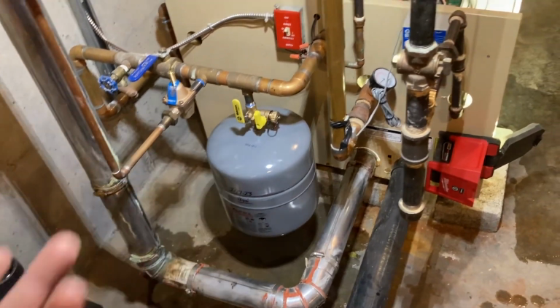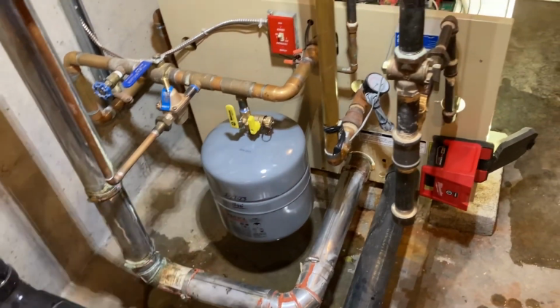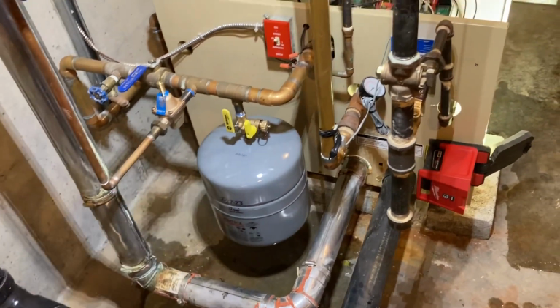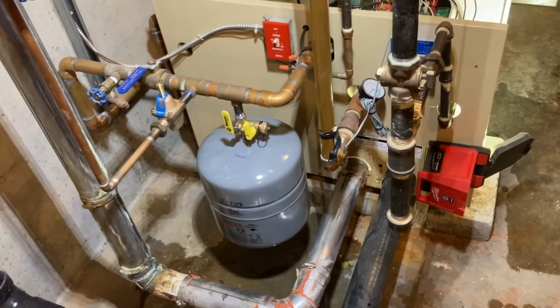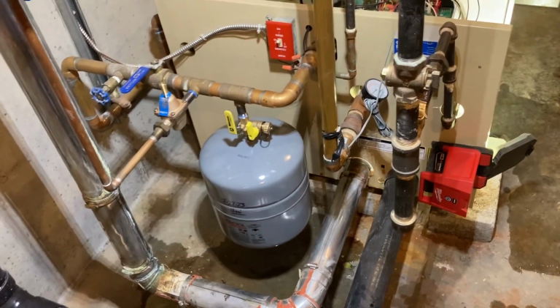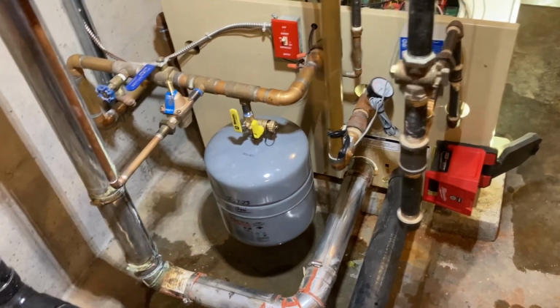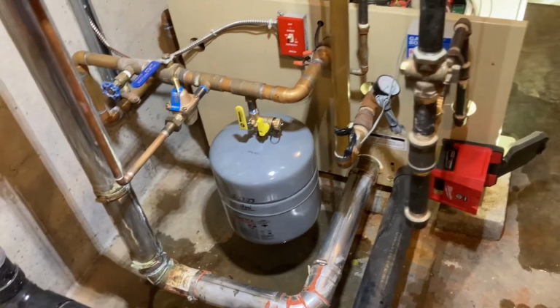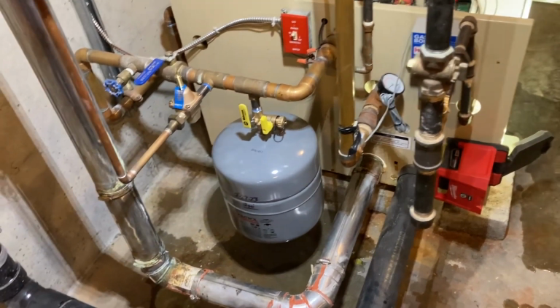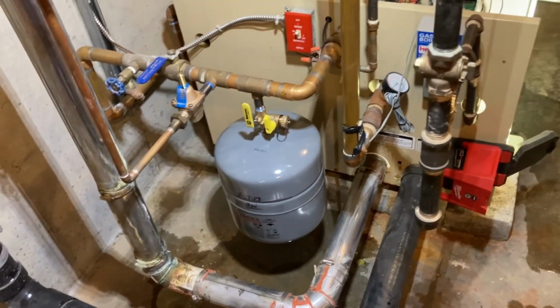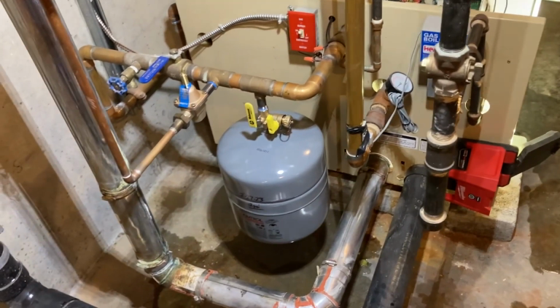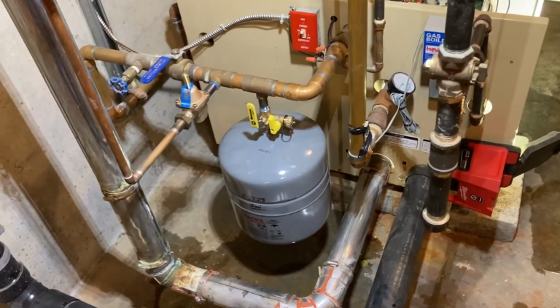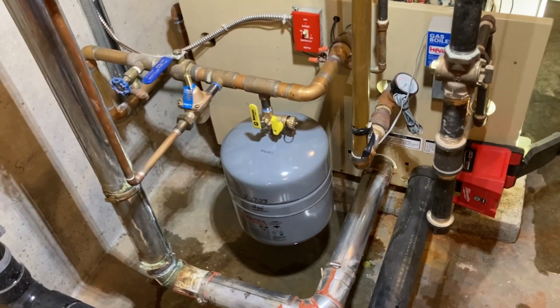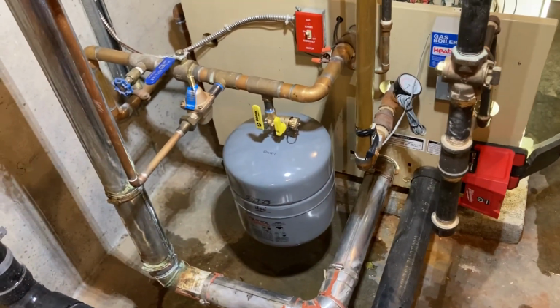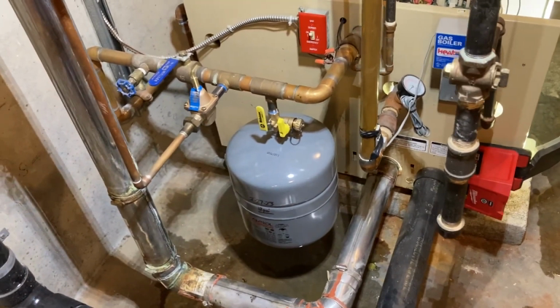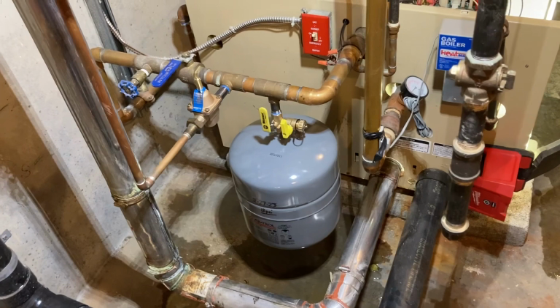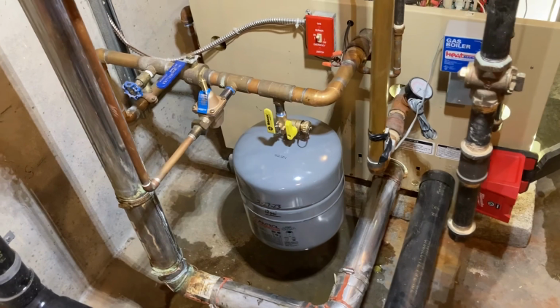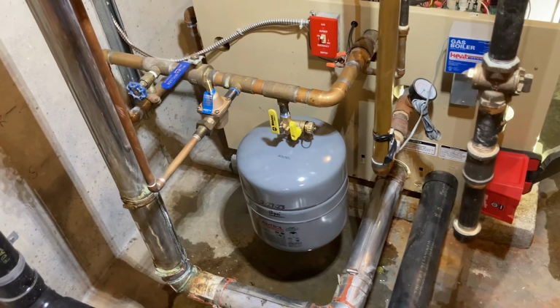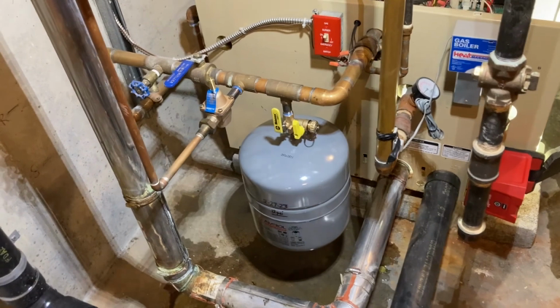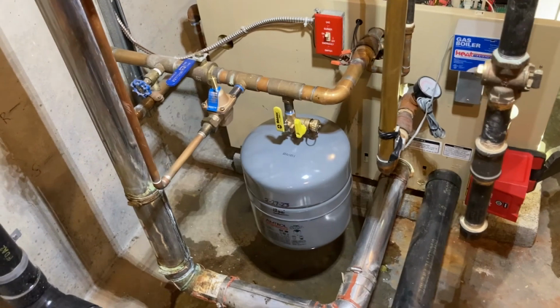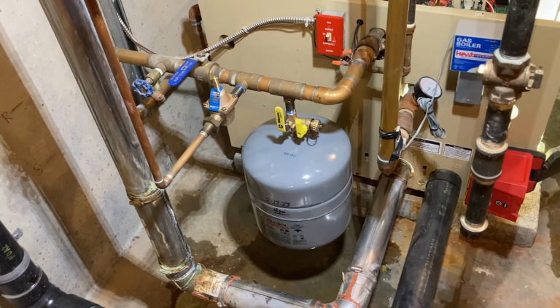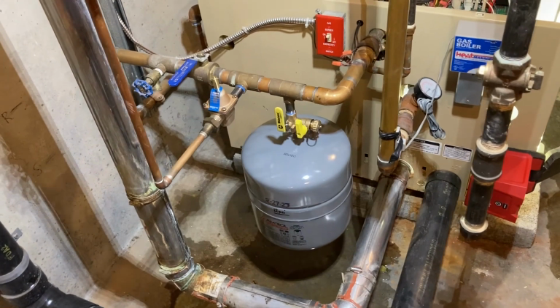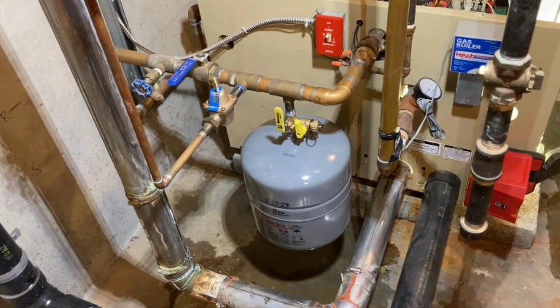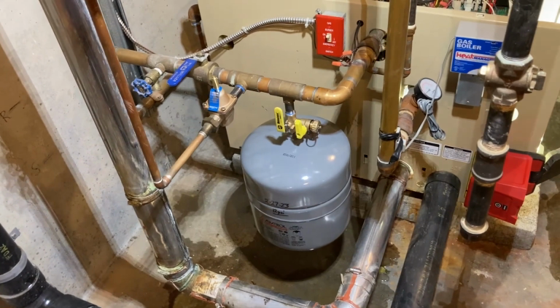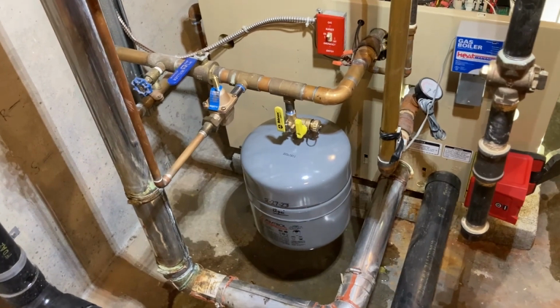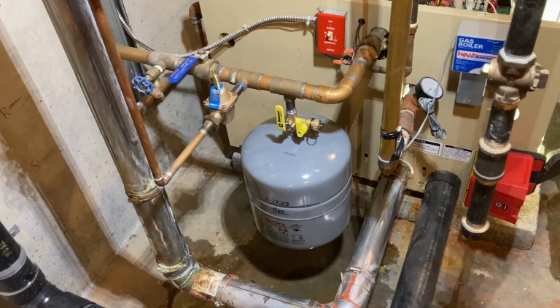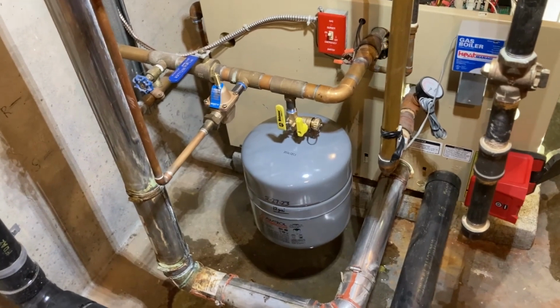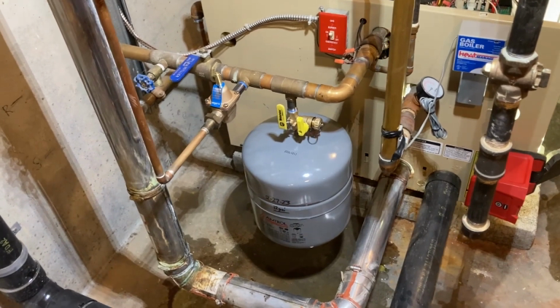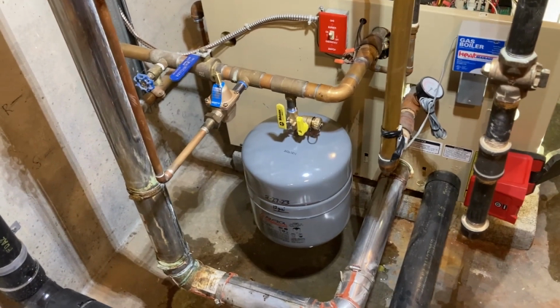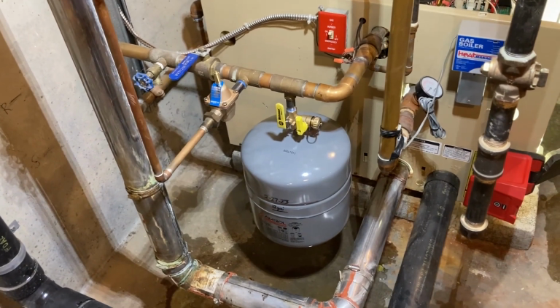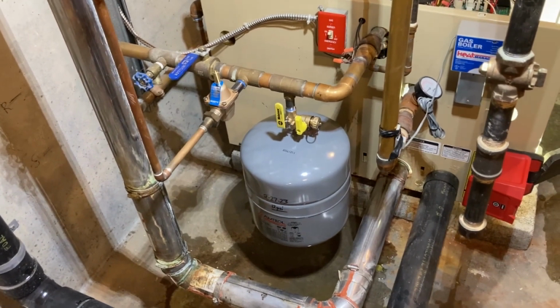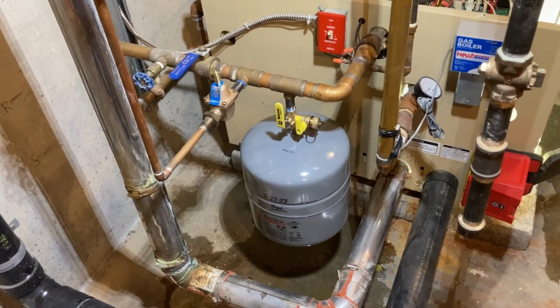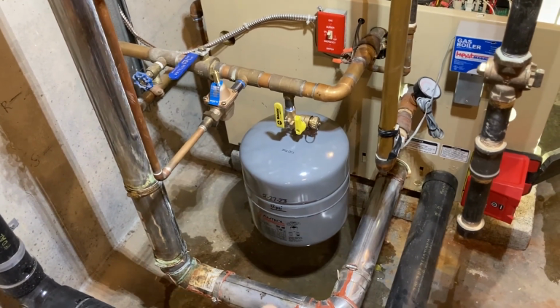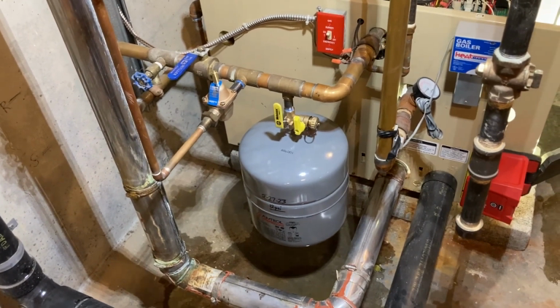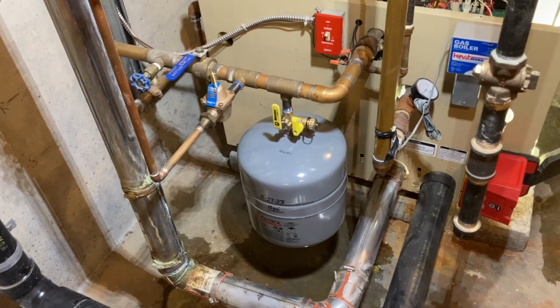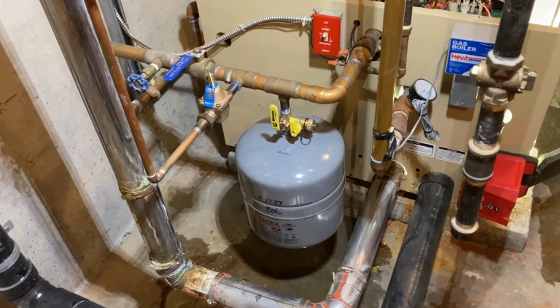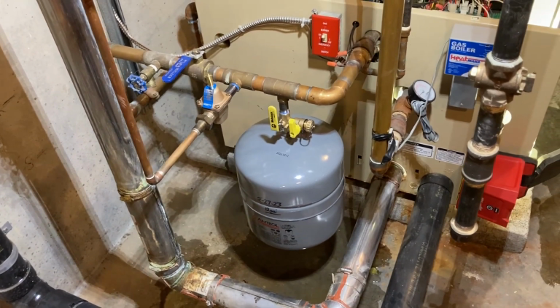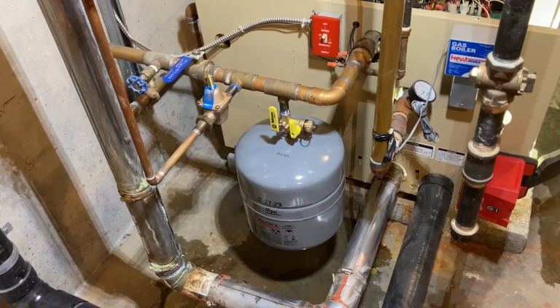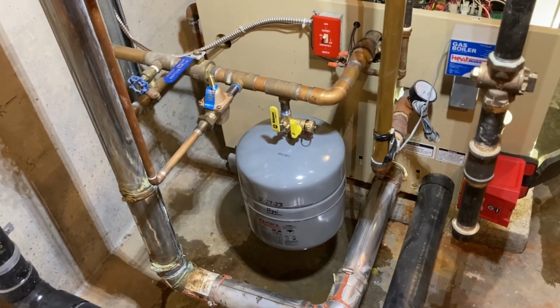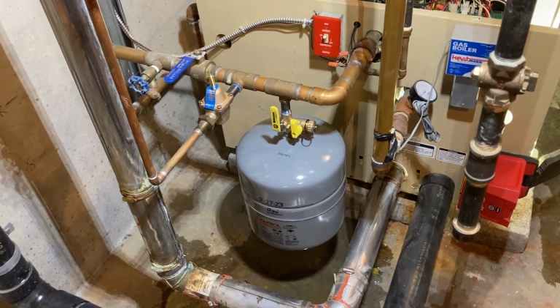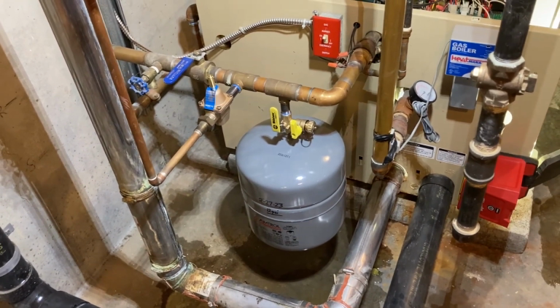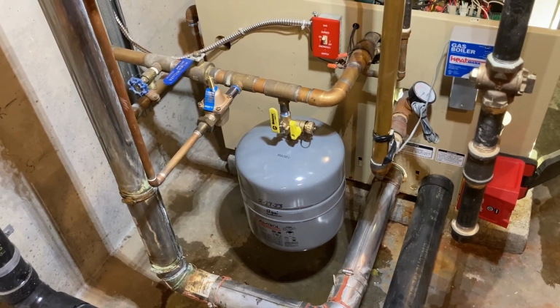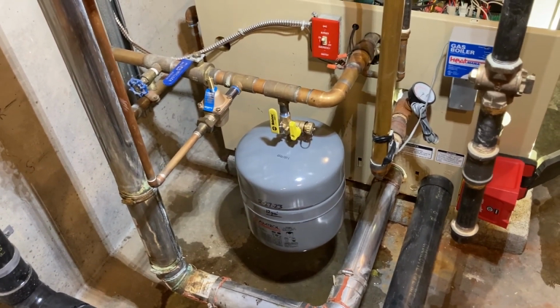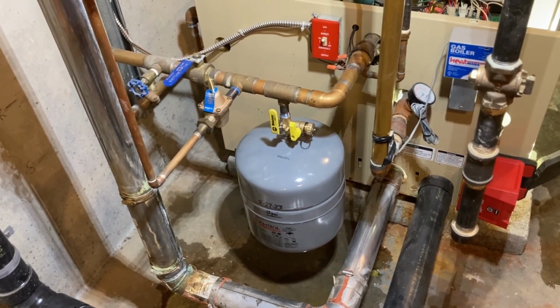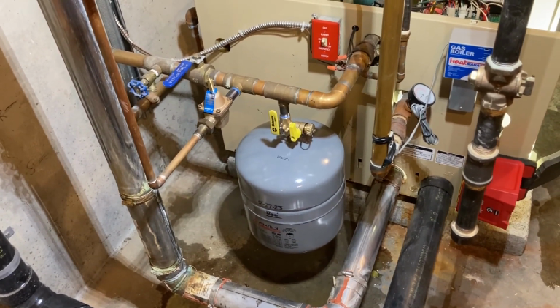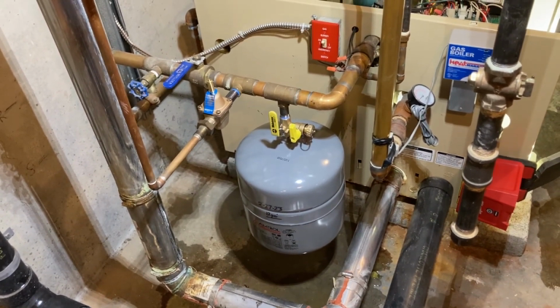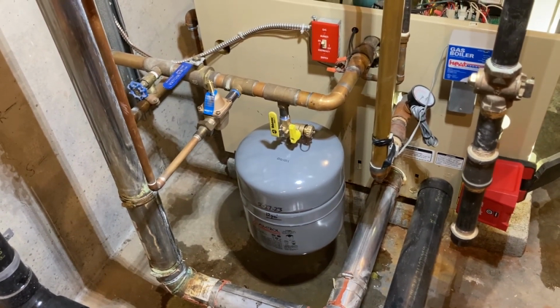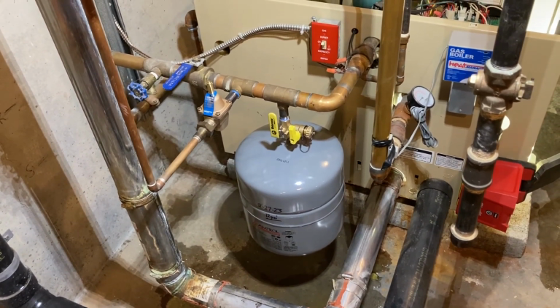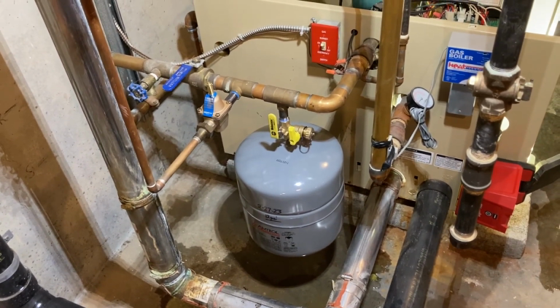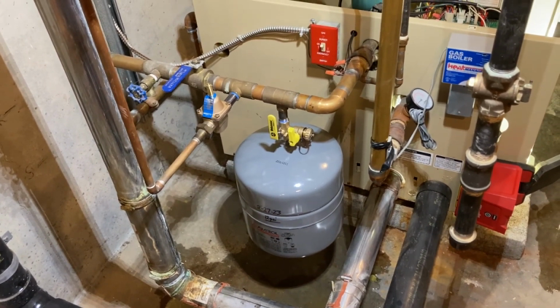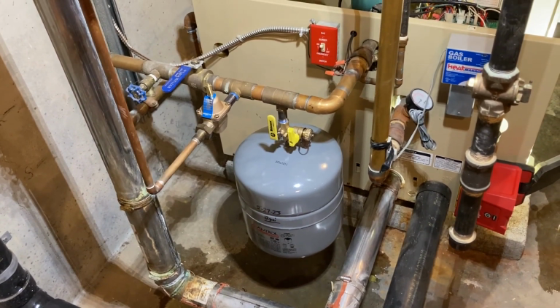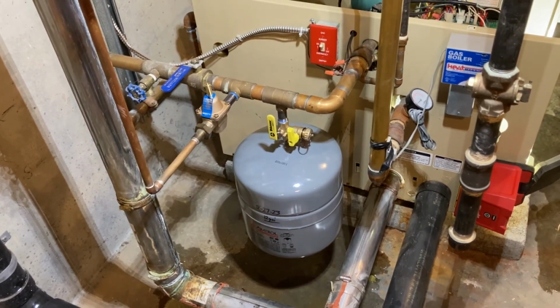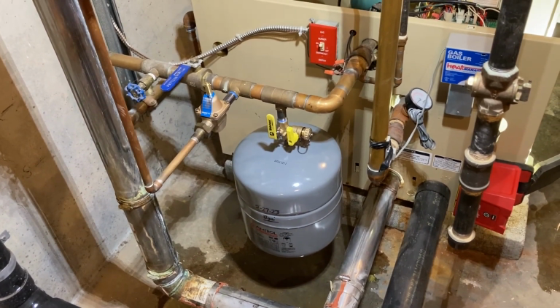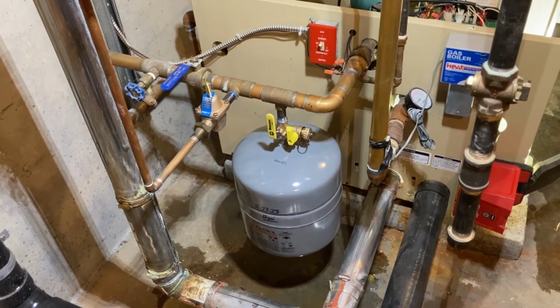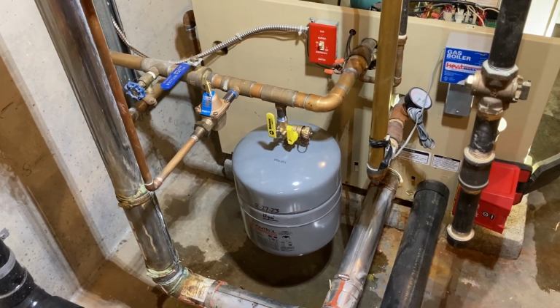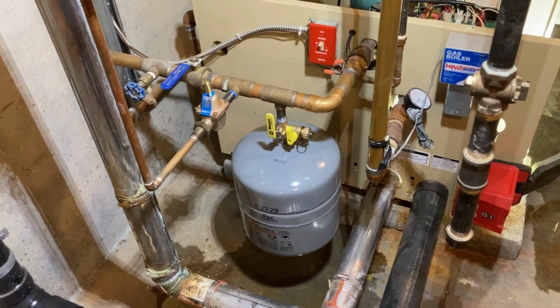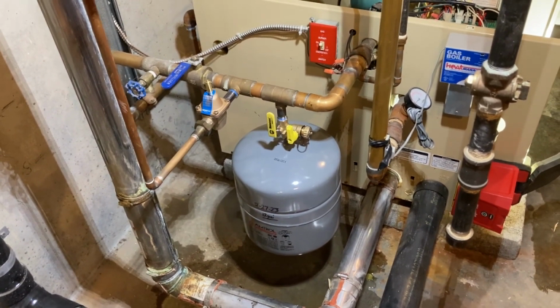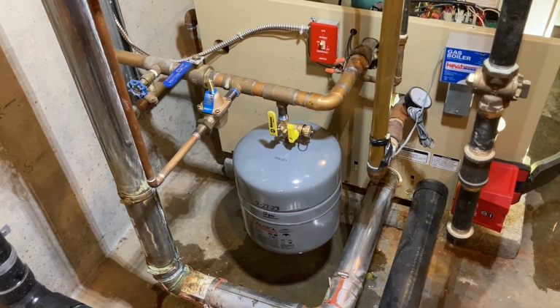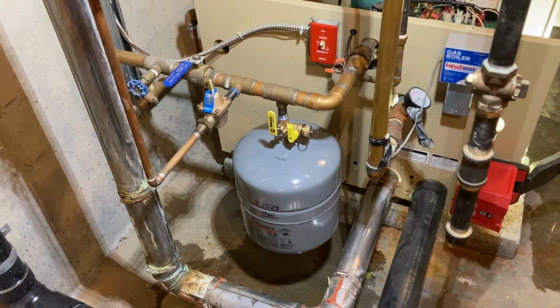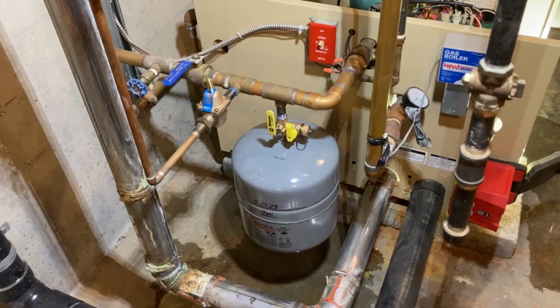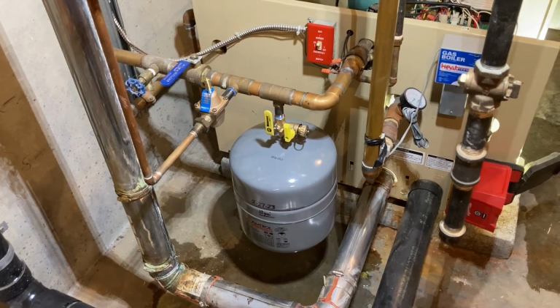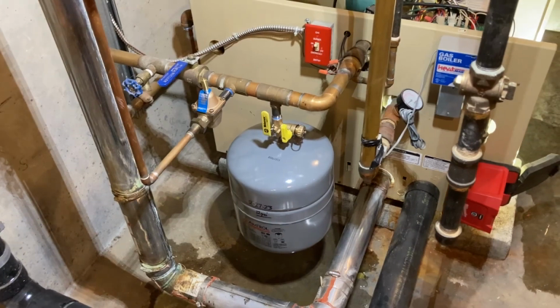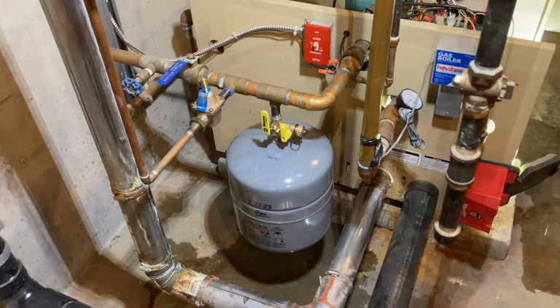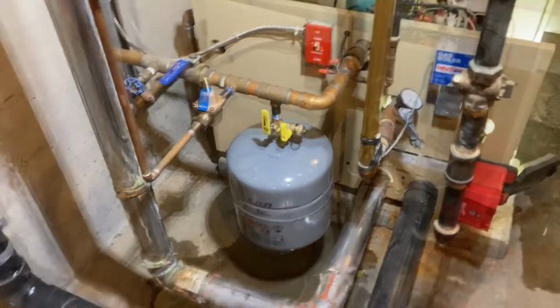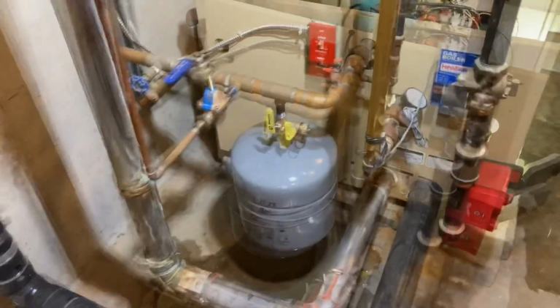The tank was totally shot — the bladder was completely full of water. So we changed the tank out and installed the ISO valve to make servicing in the future a lot easier.